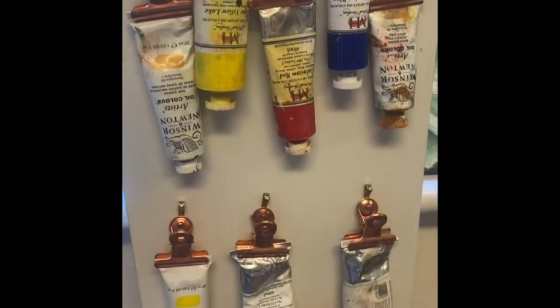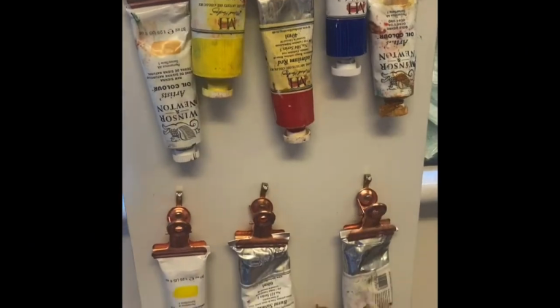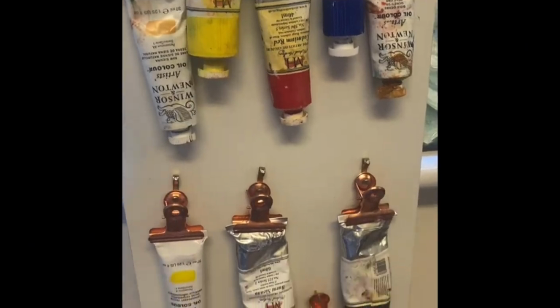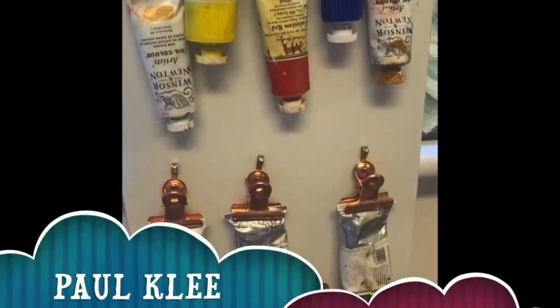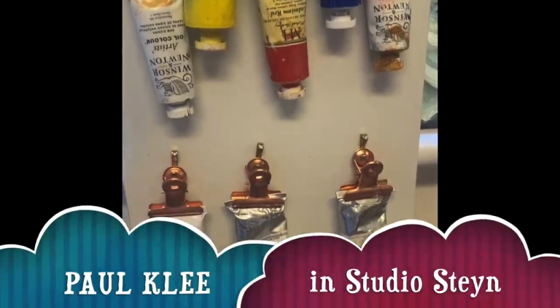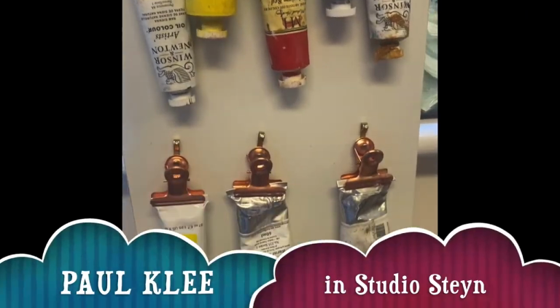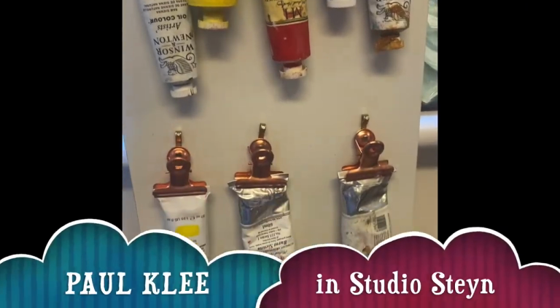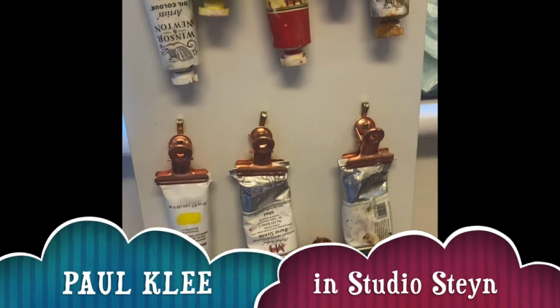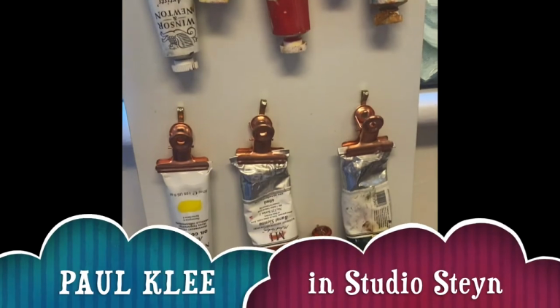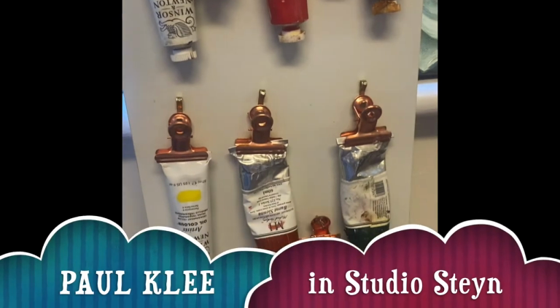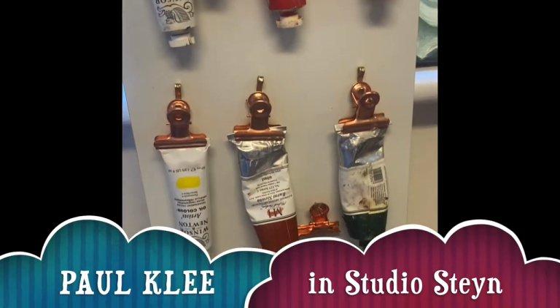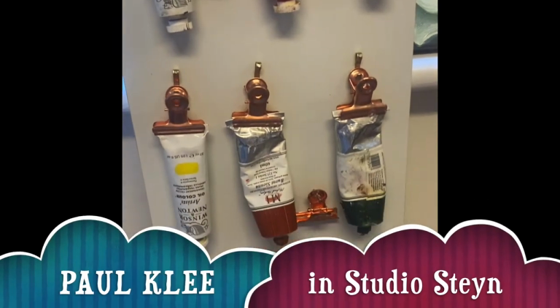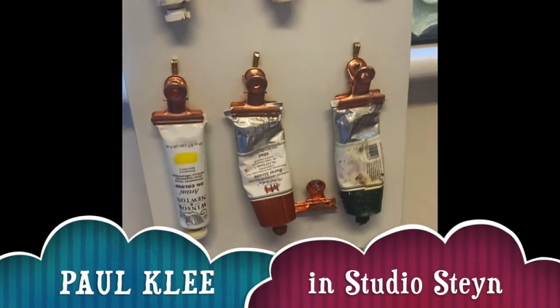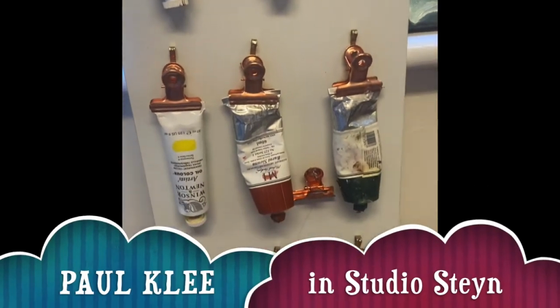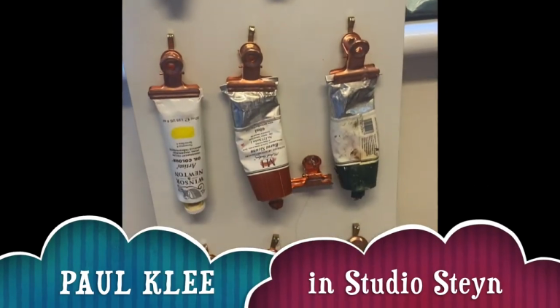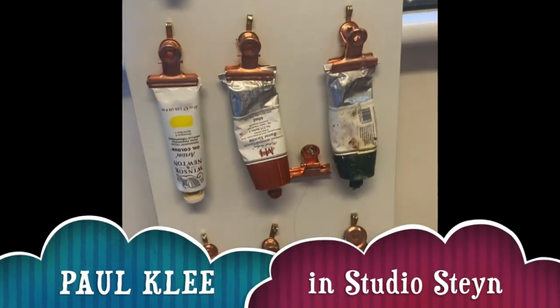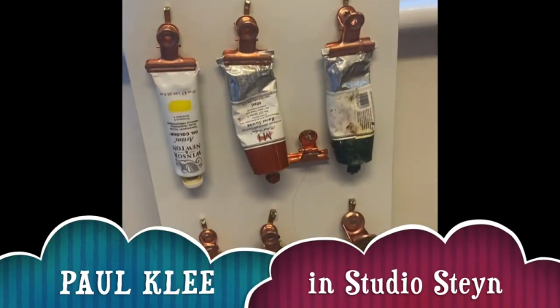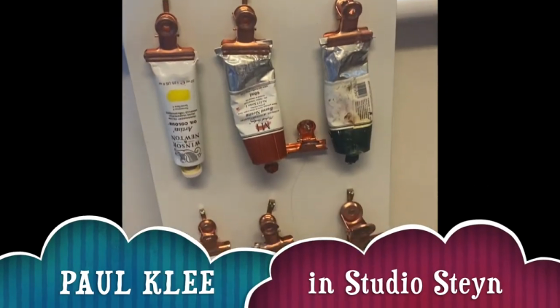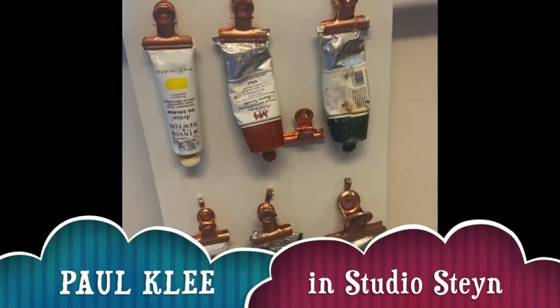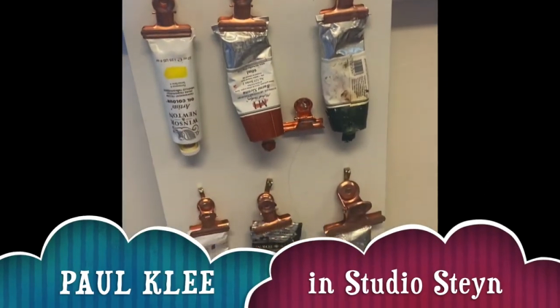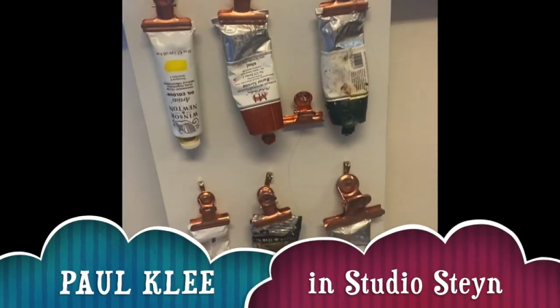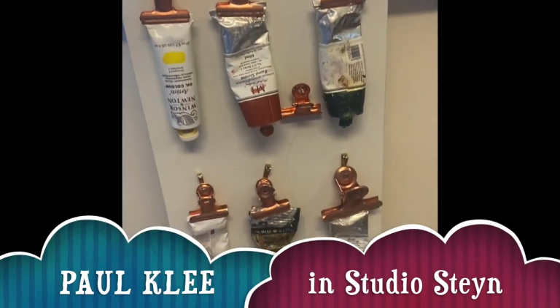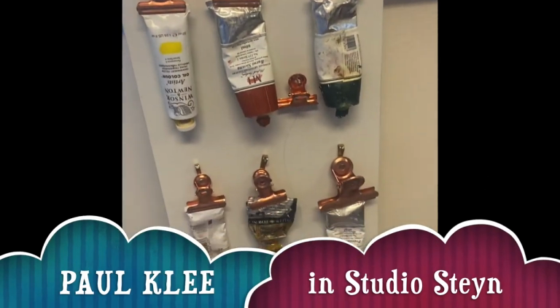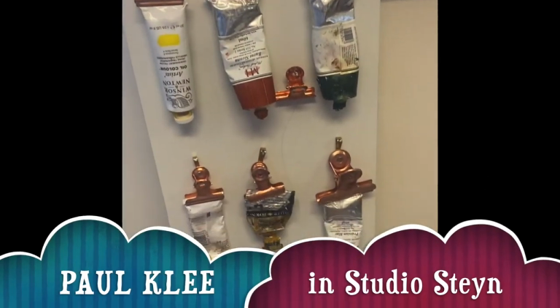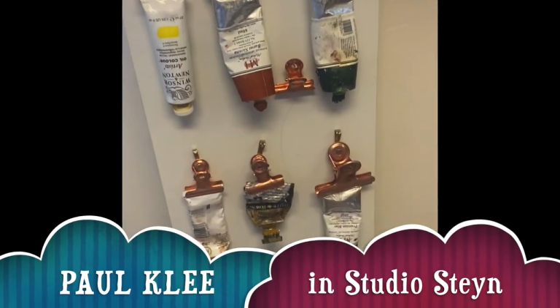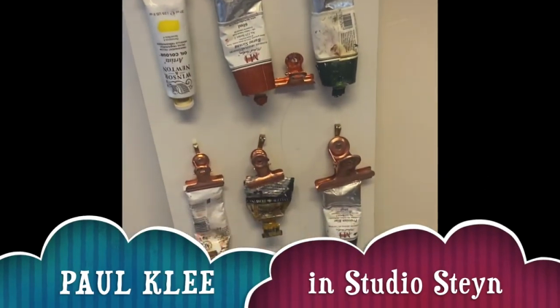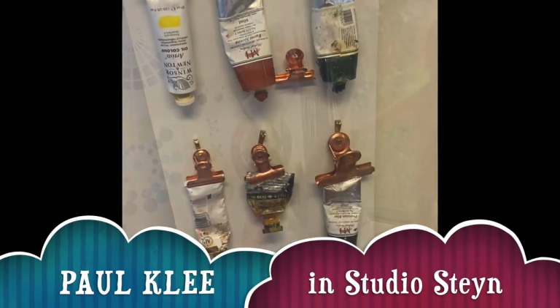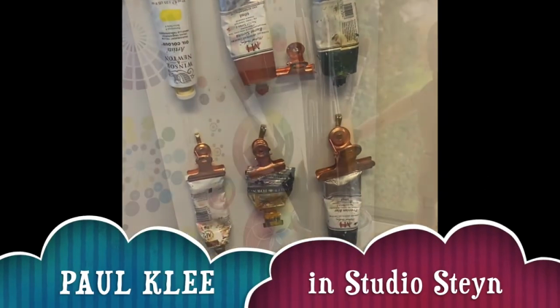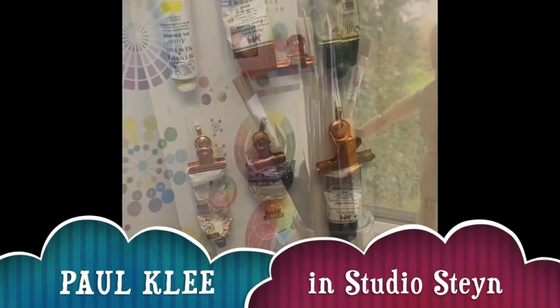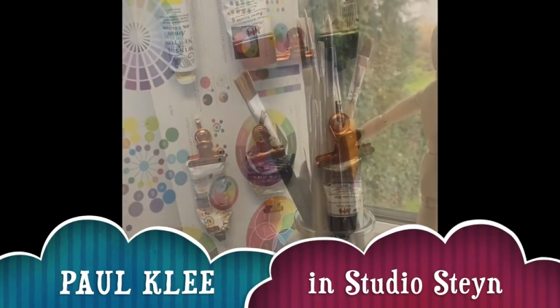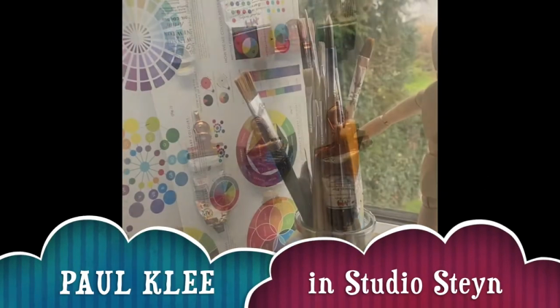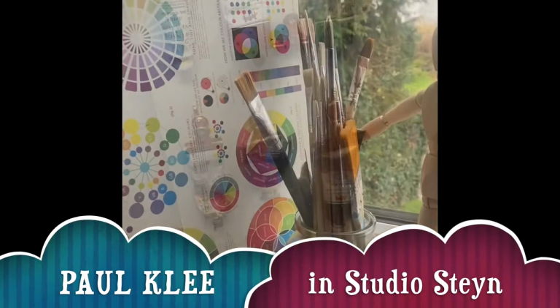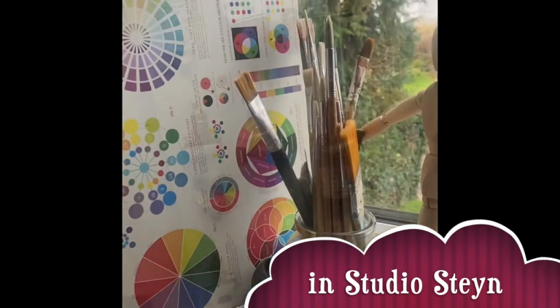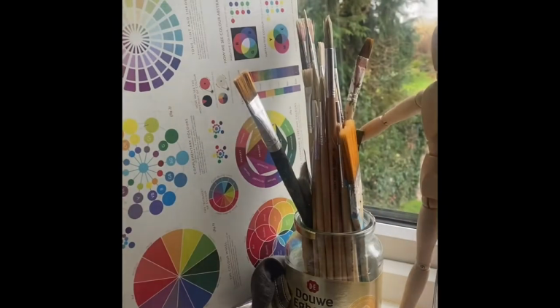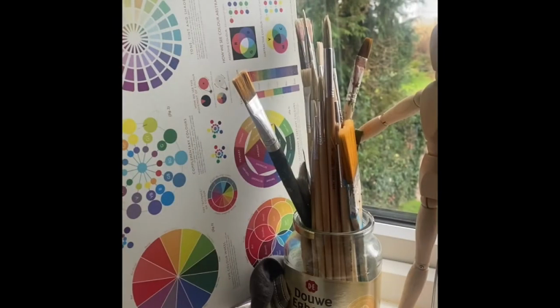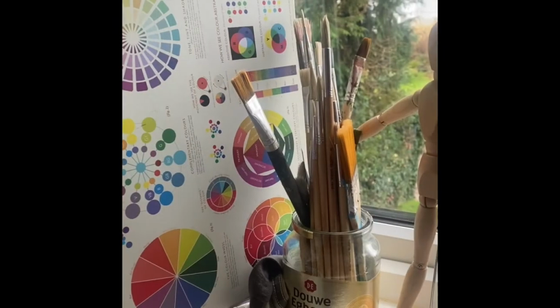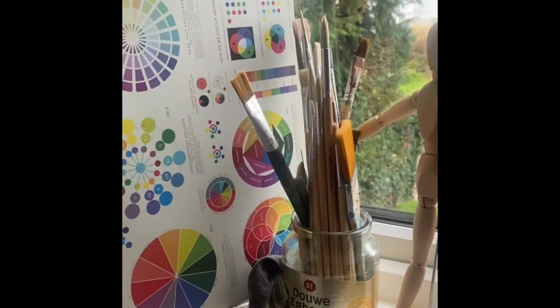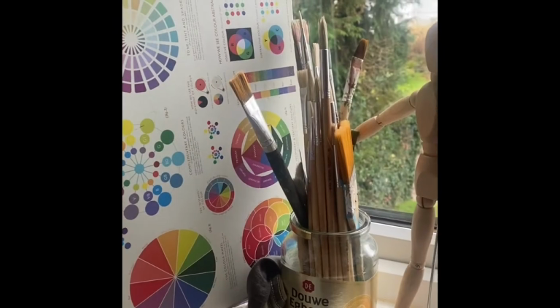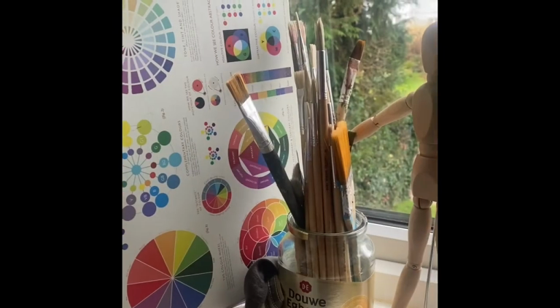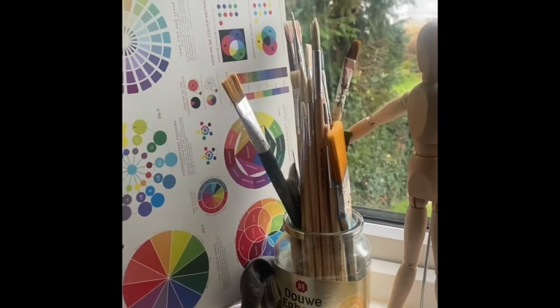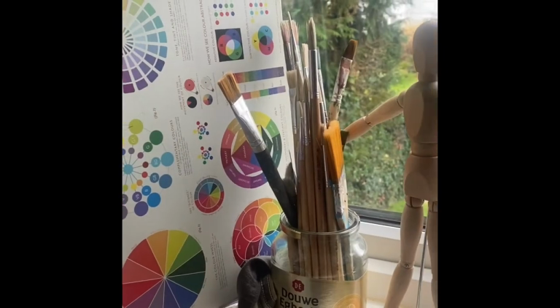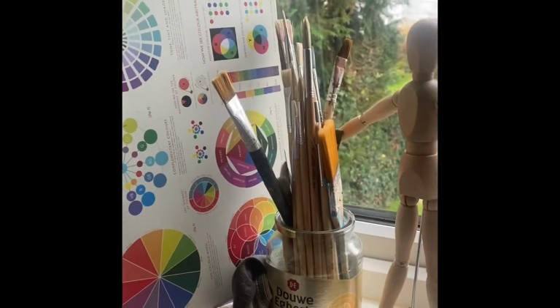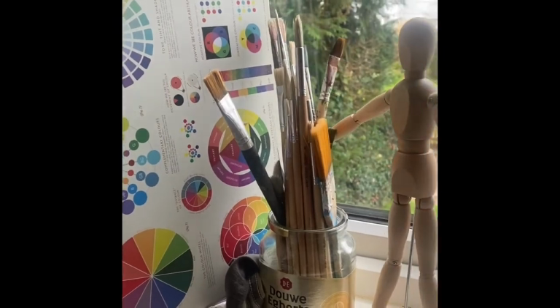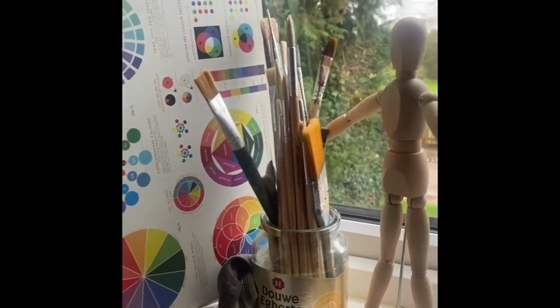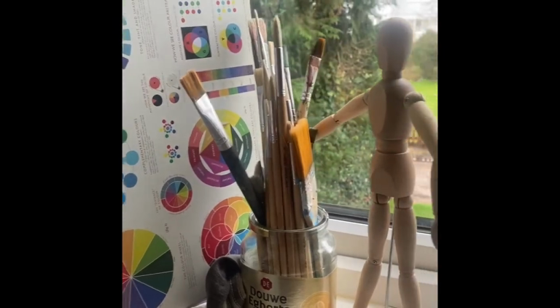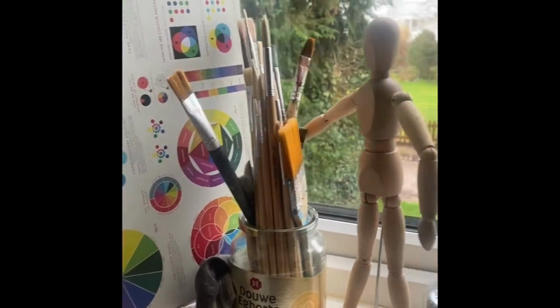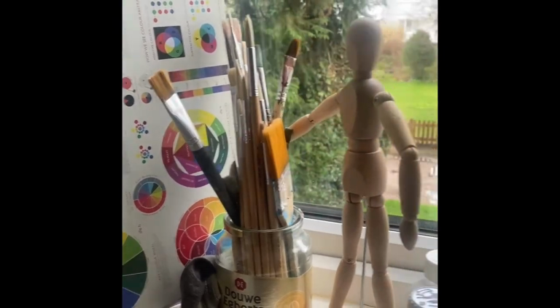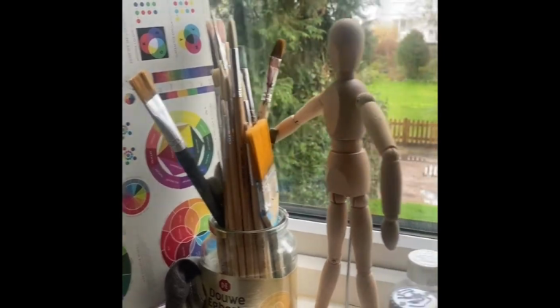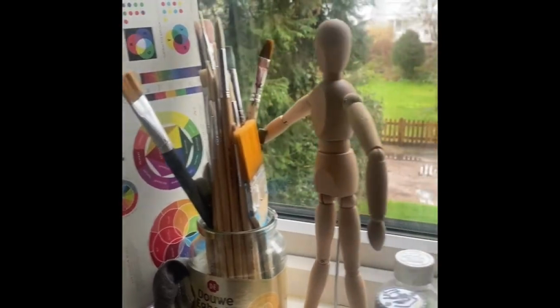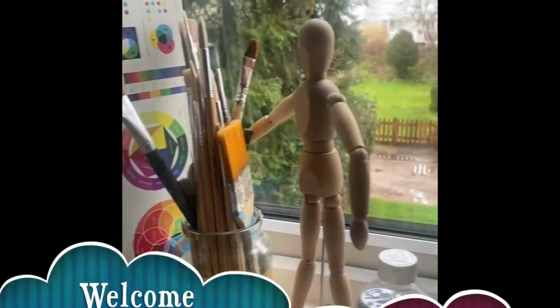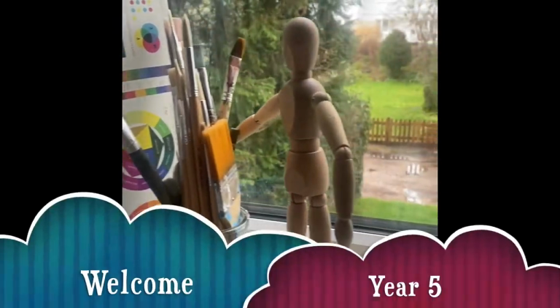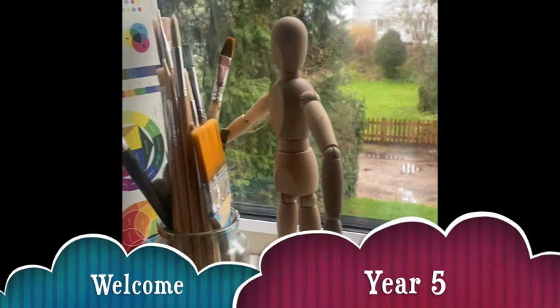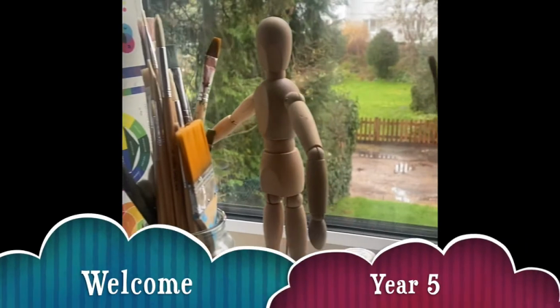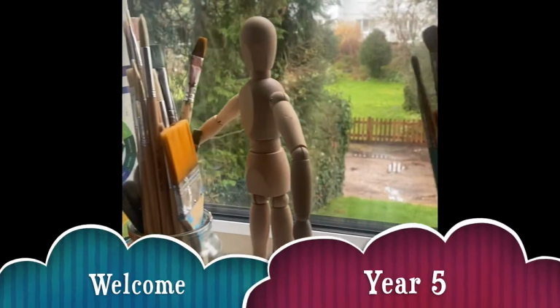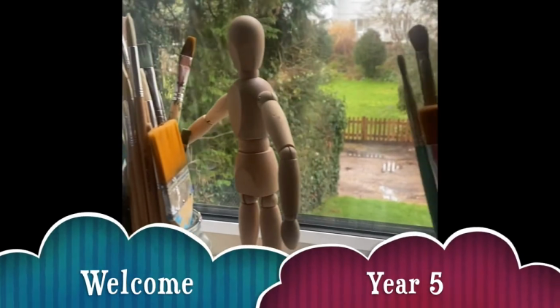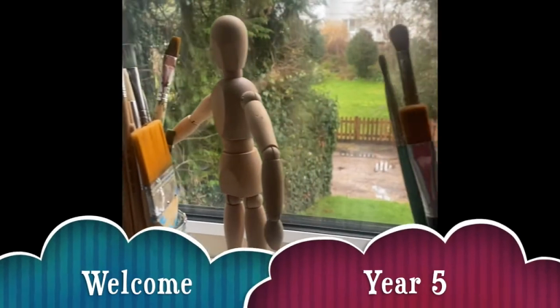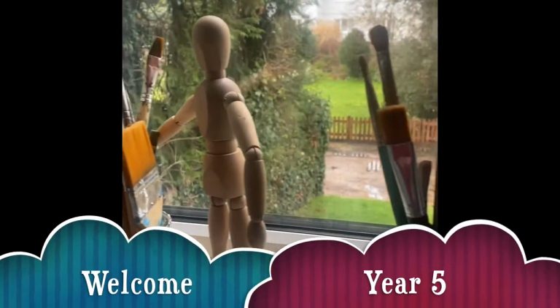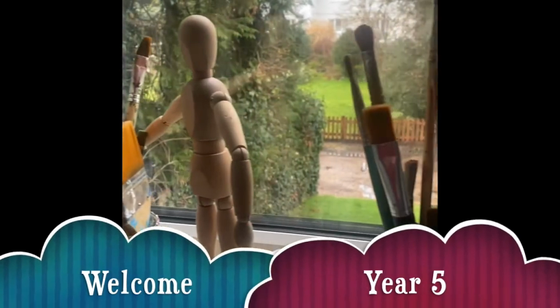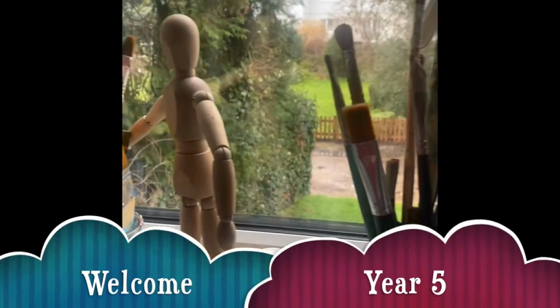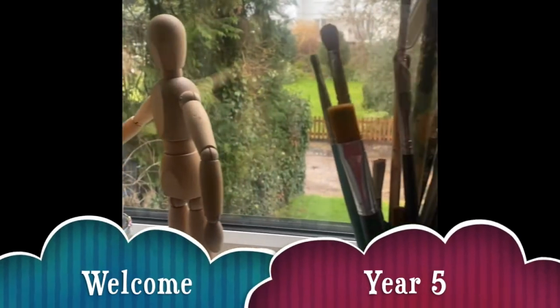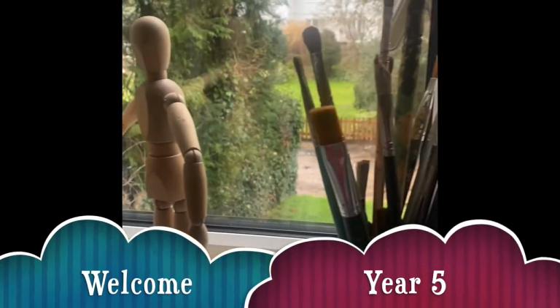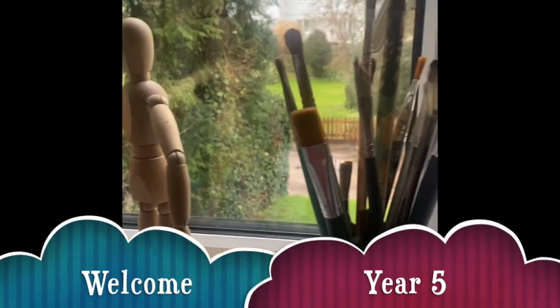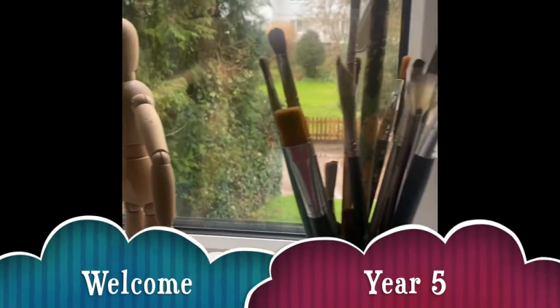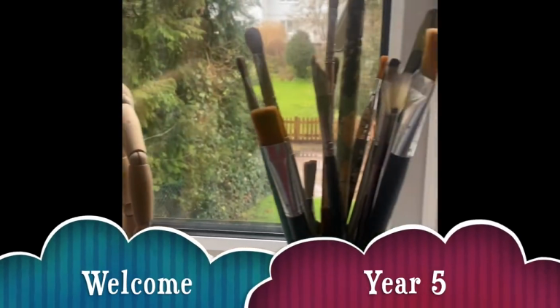Hello Mrs. Belswein, hello Year 5. Welcome to my art studio. Today we're going to look at the artist Paul Klee.